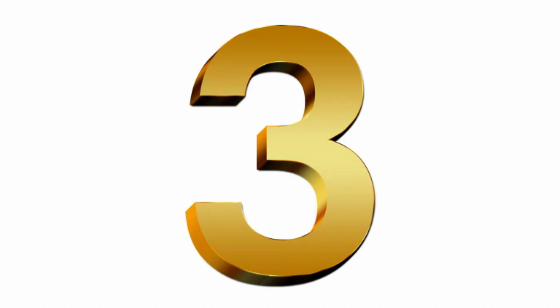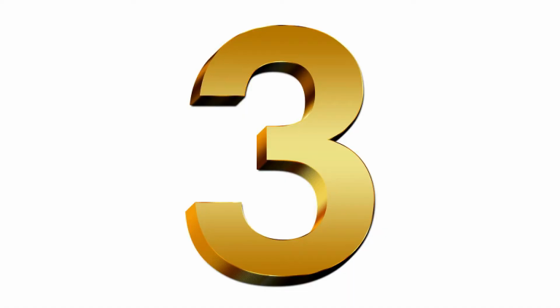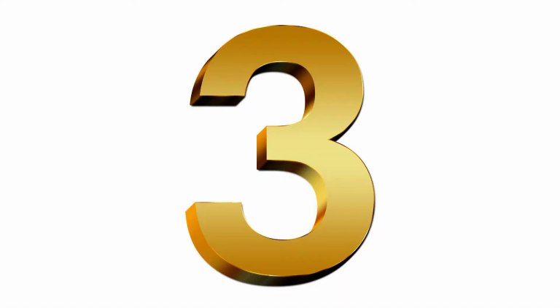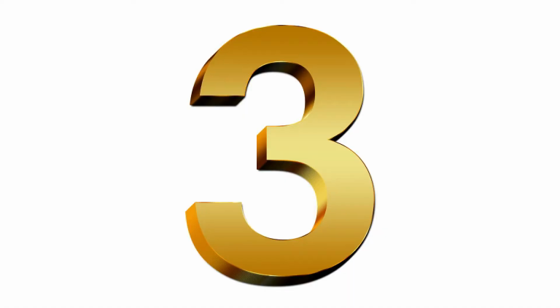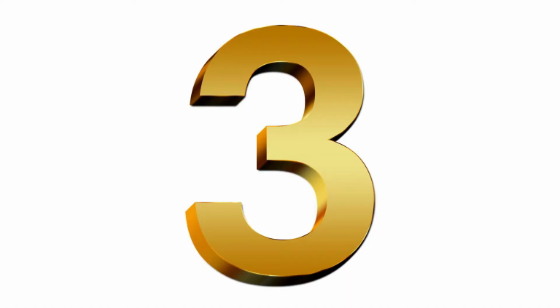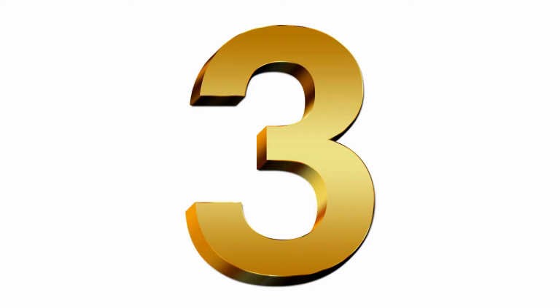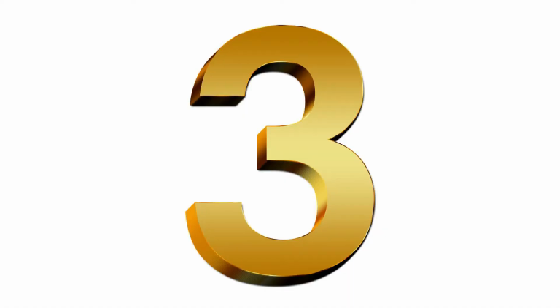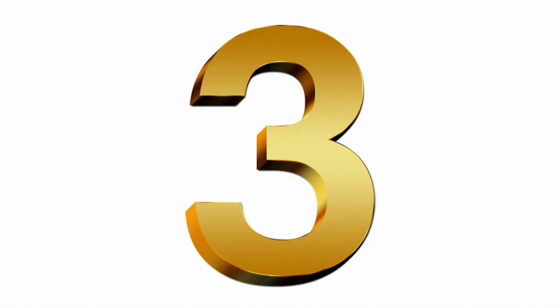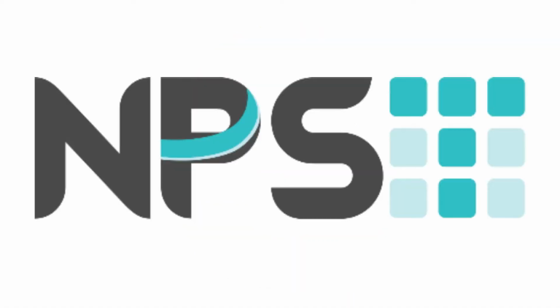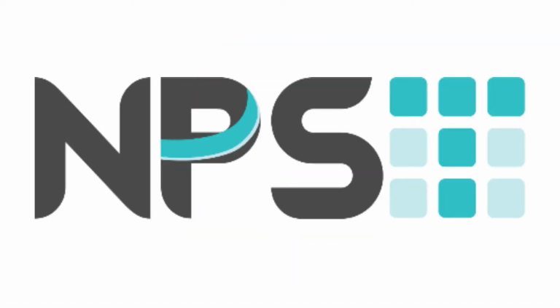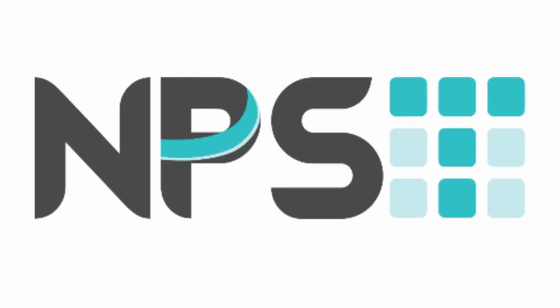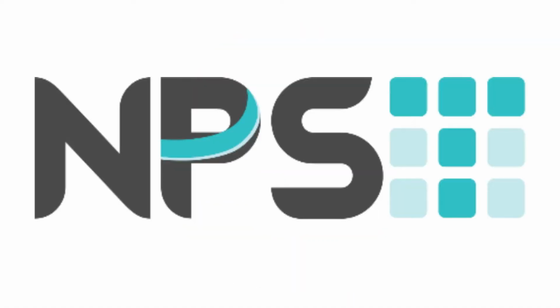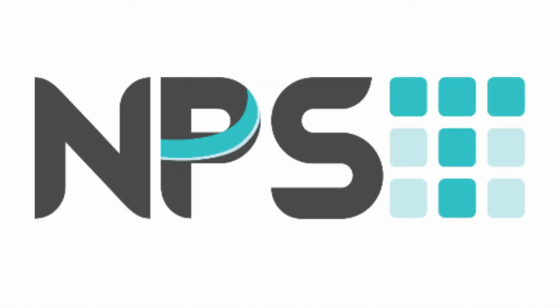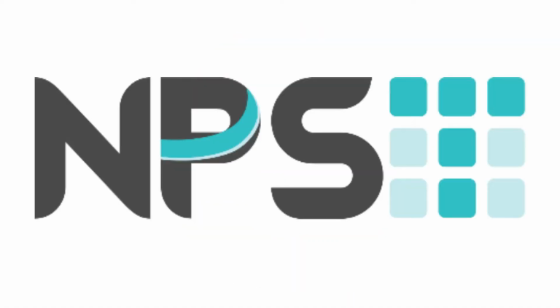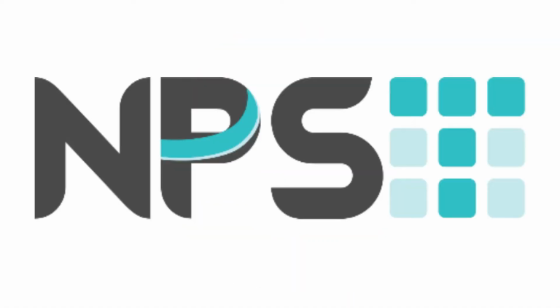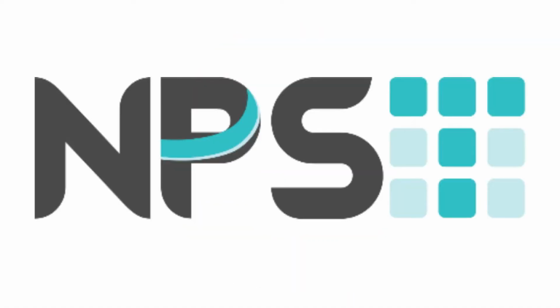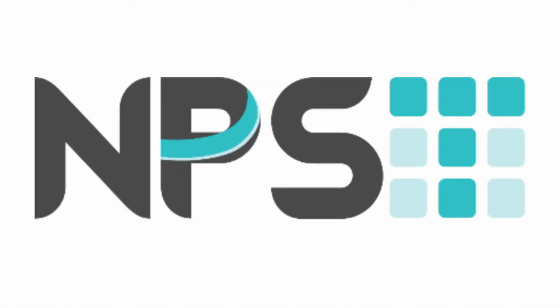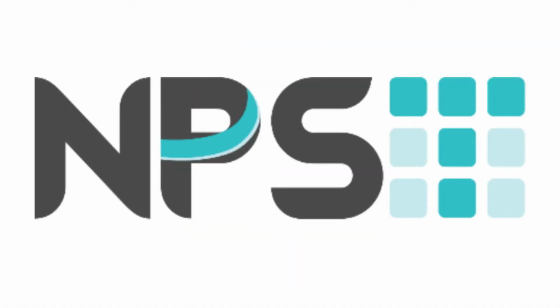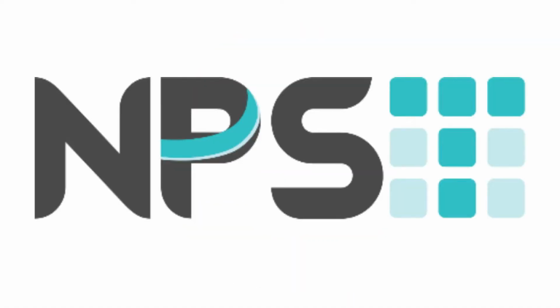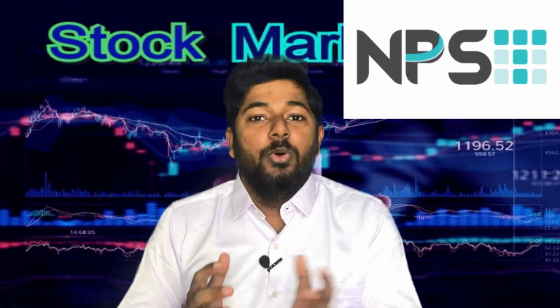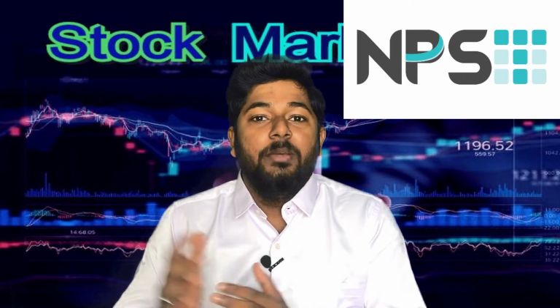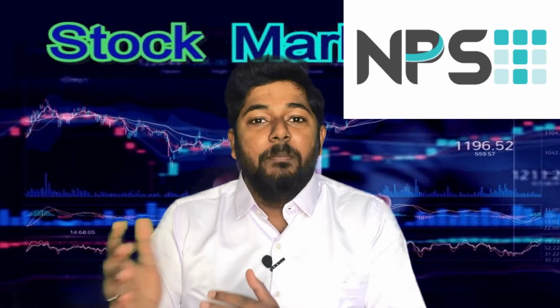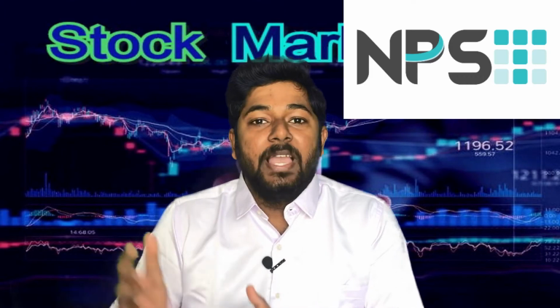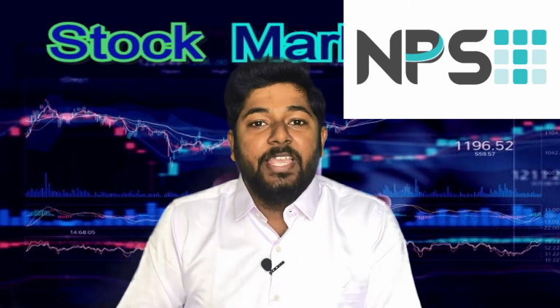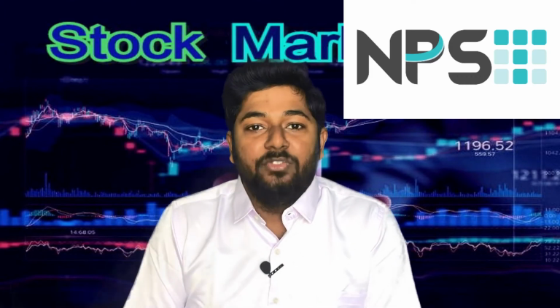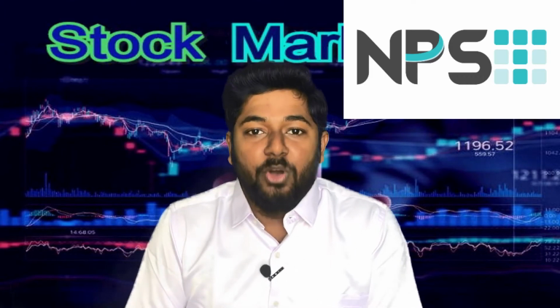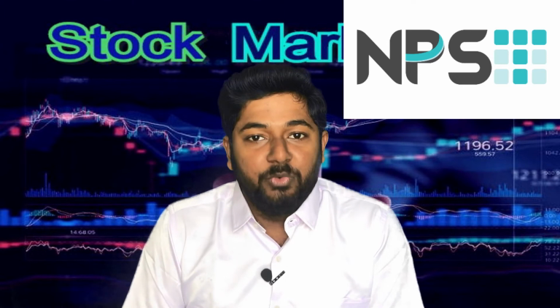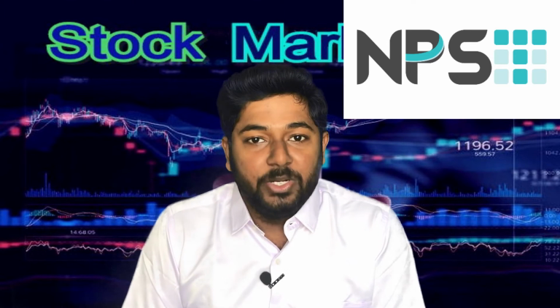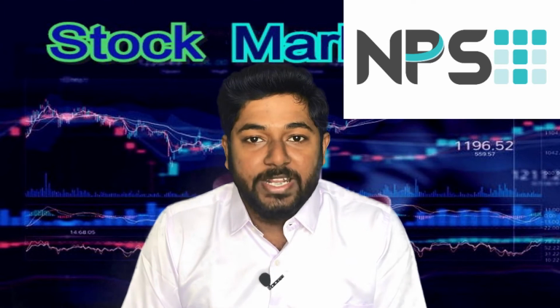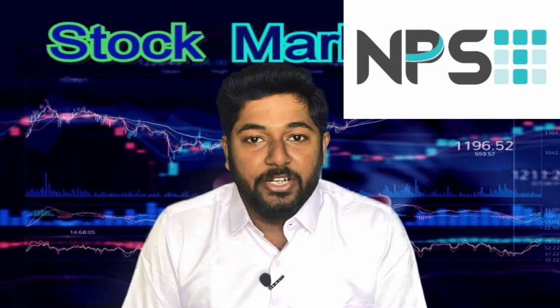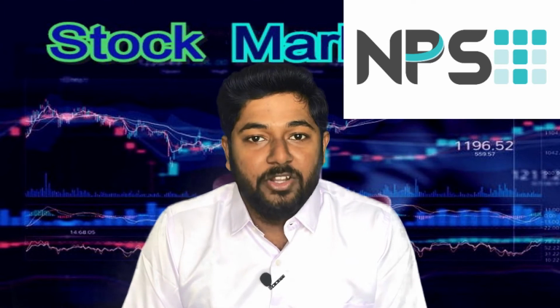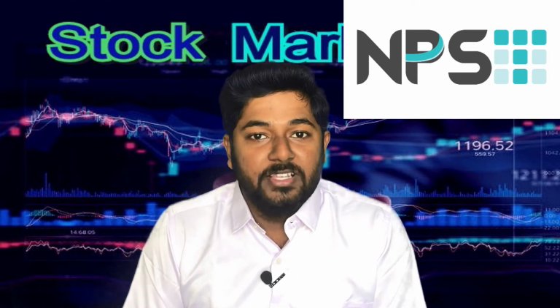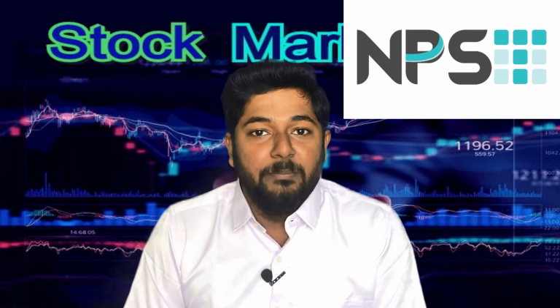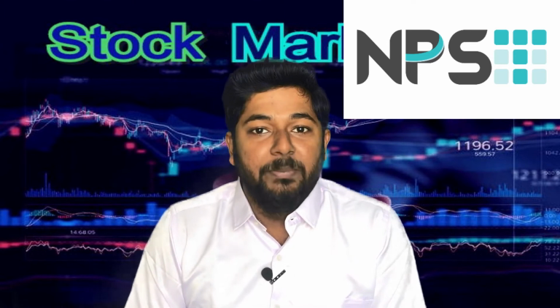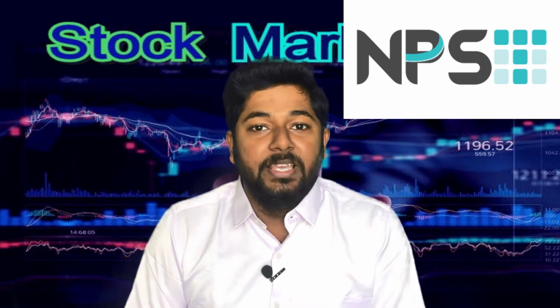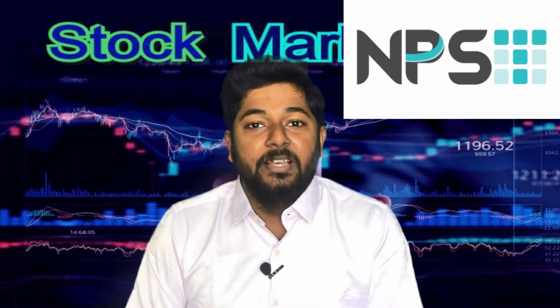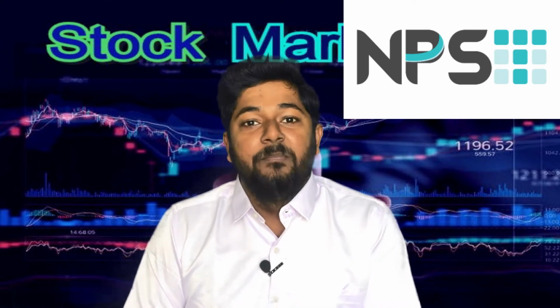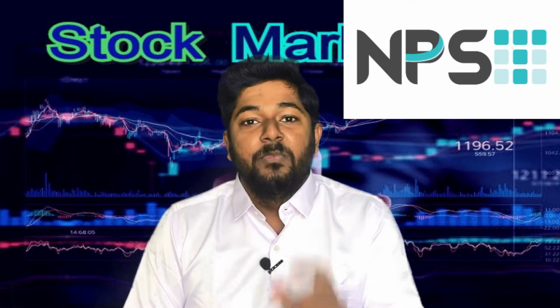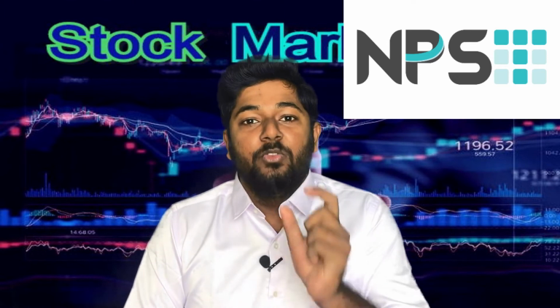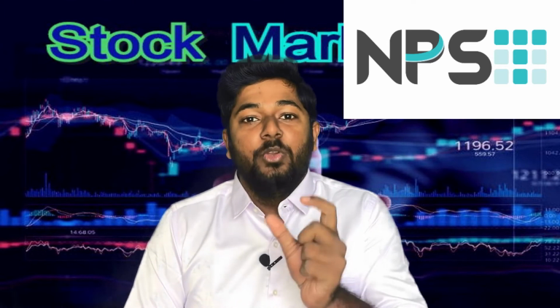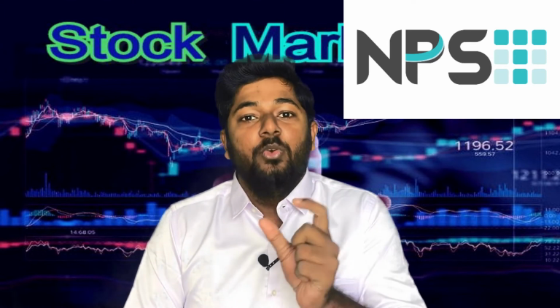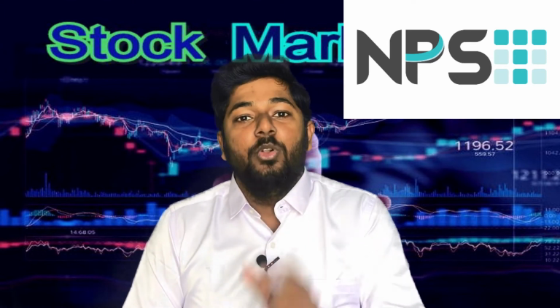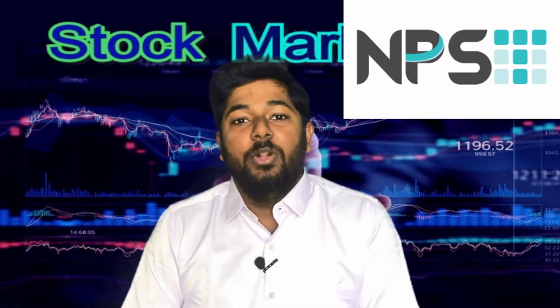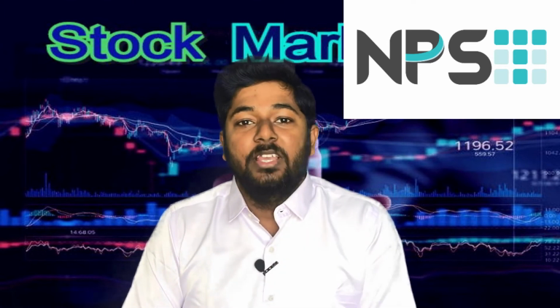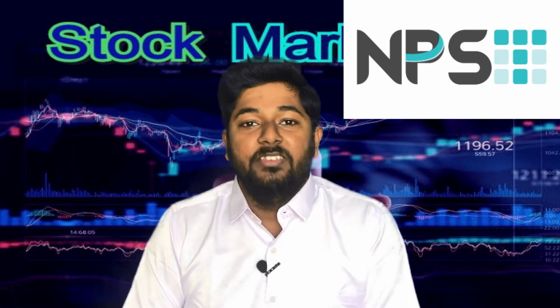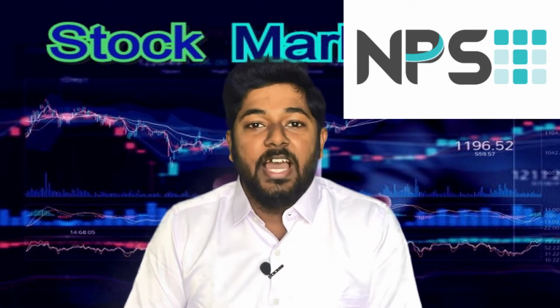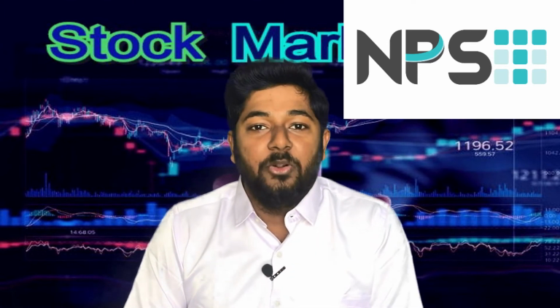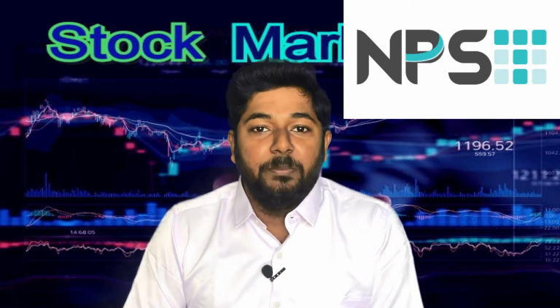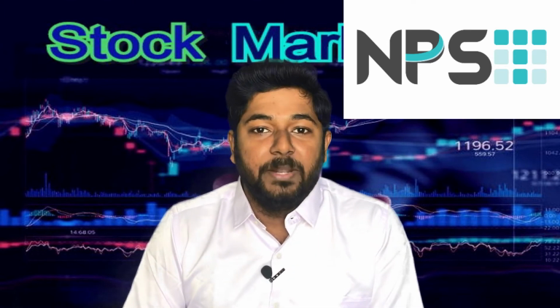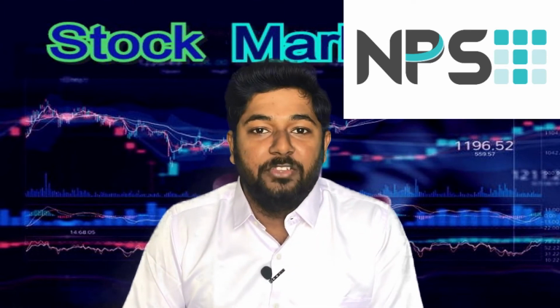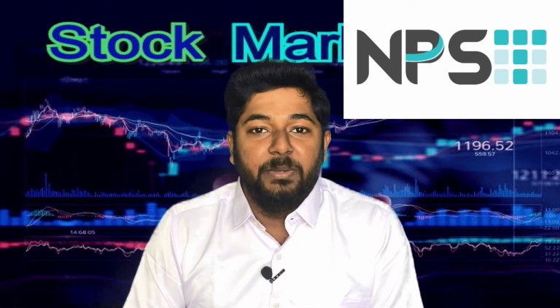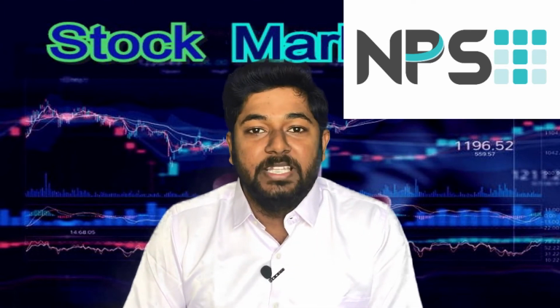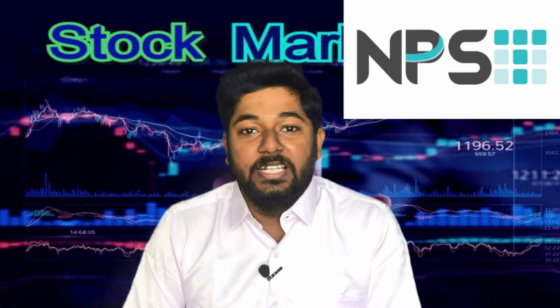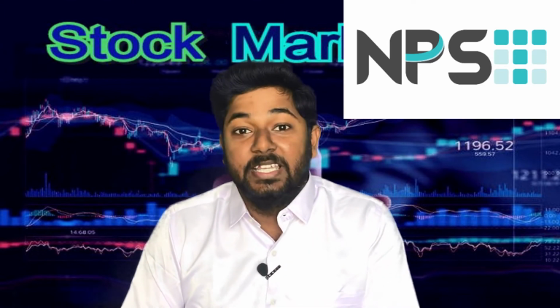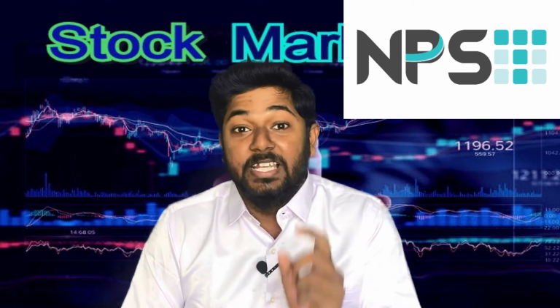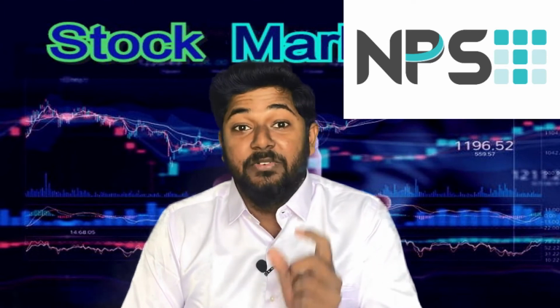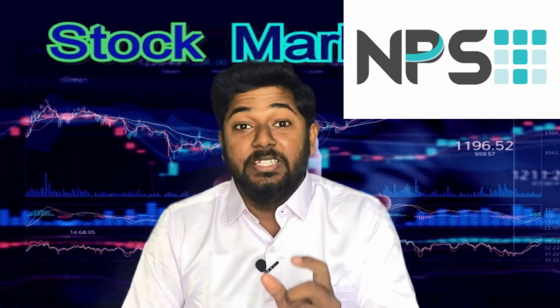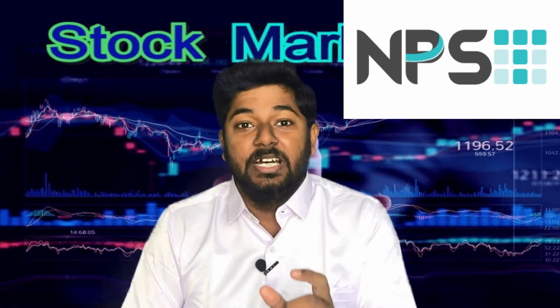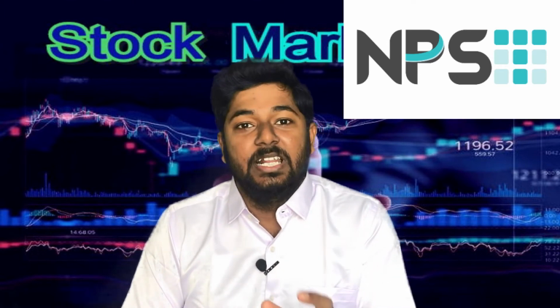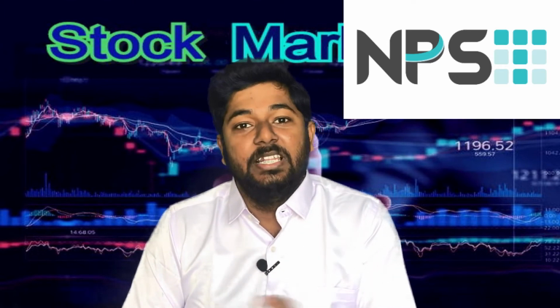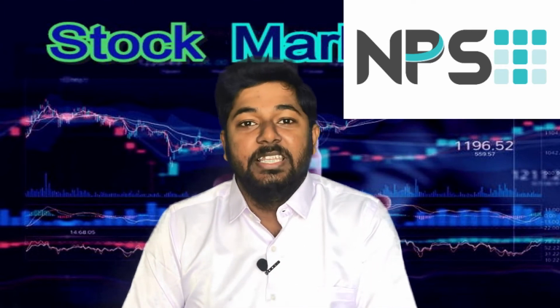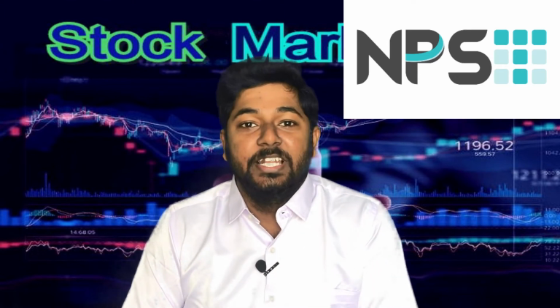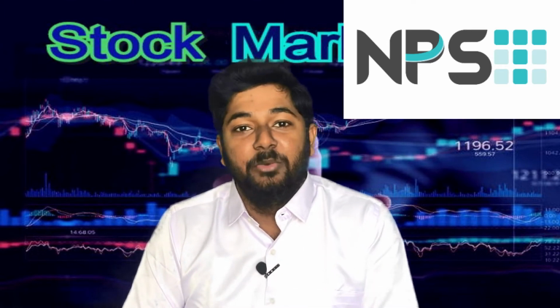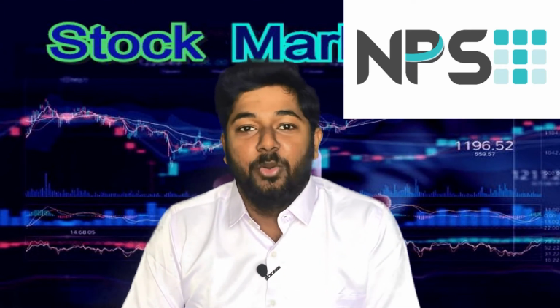The third IPO company is NPST, a banking software technology company.